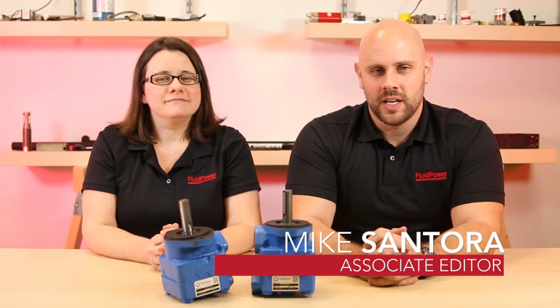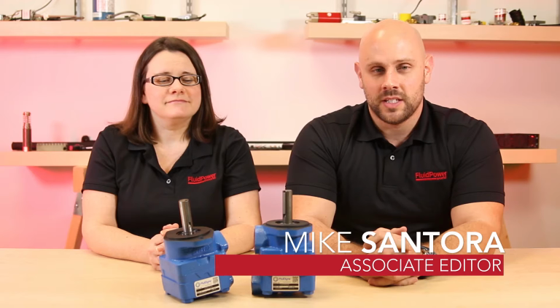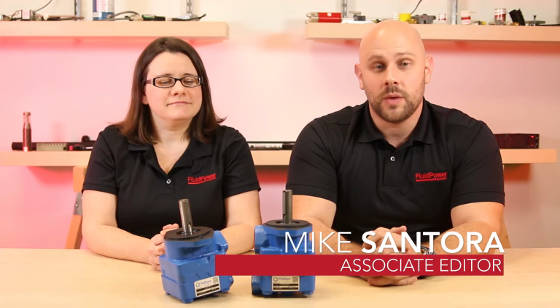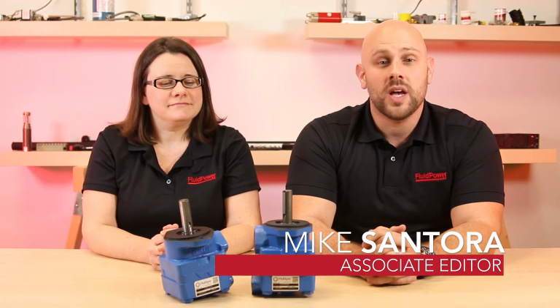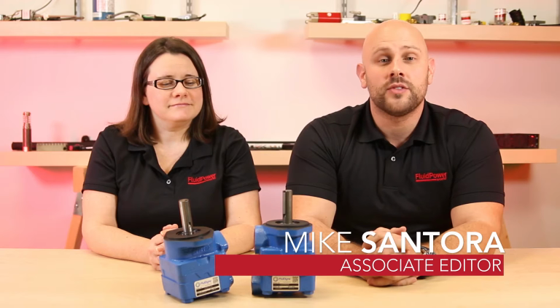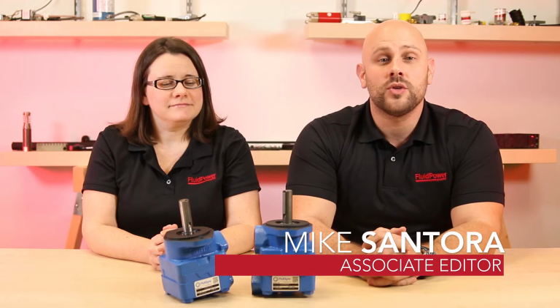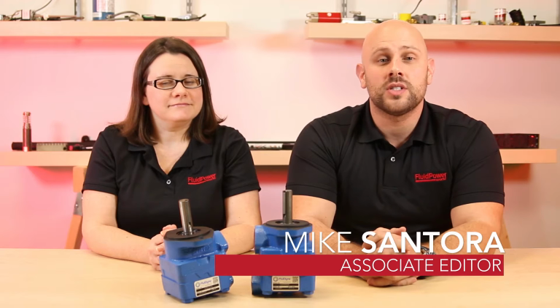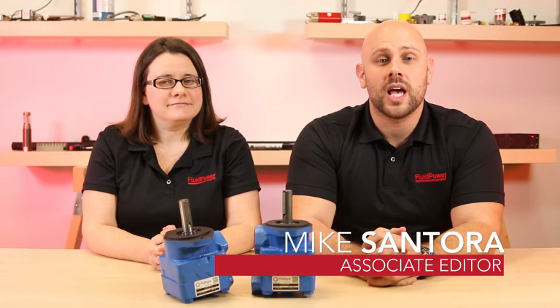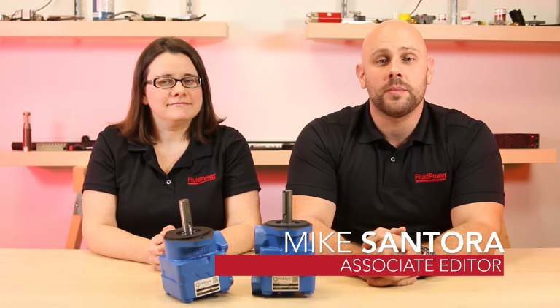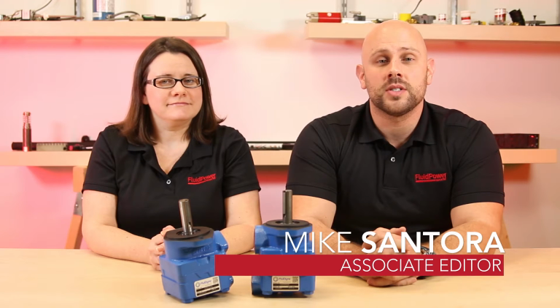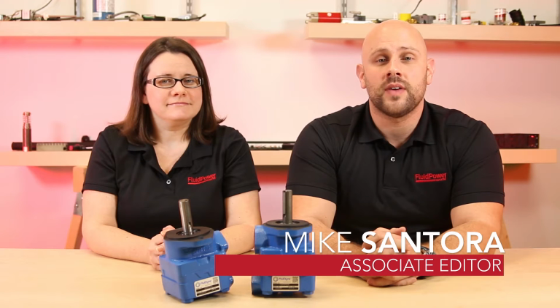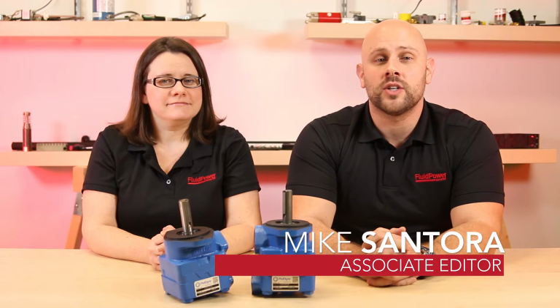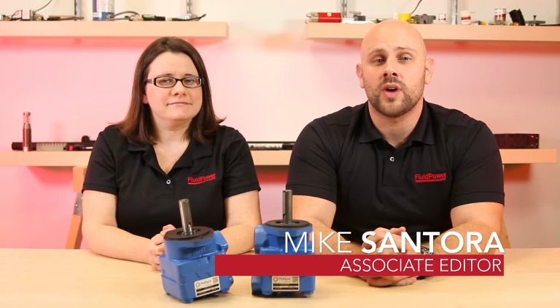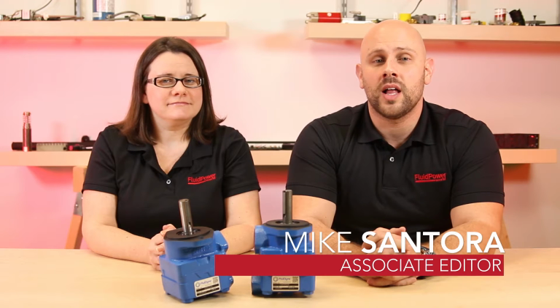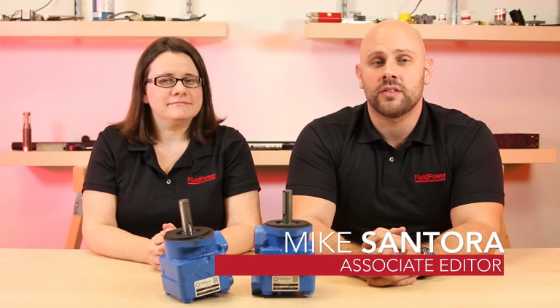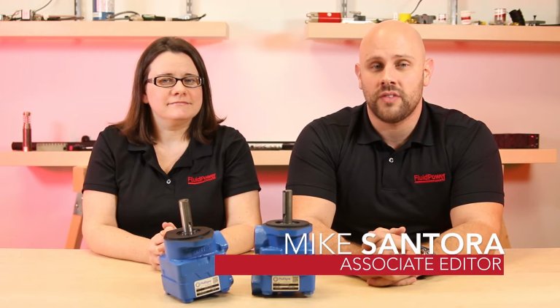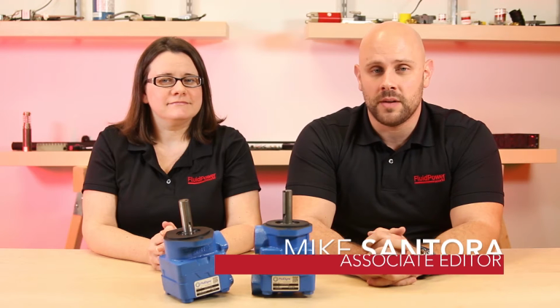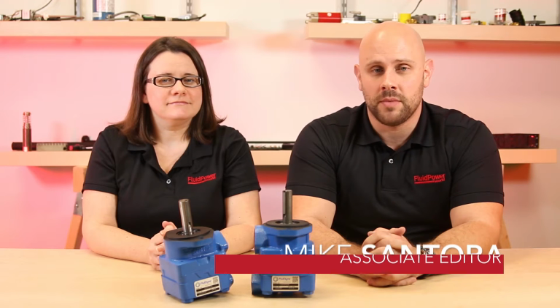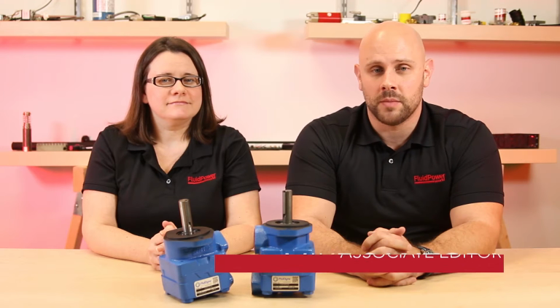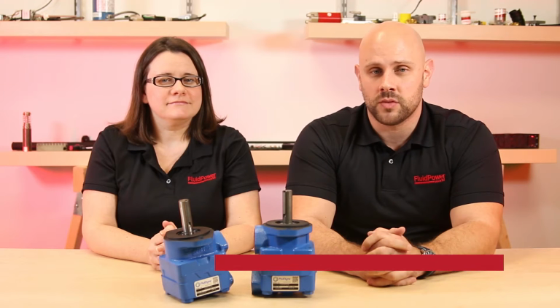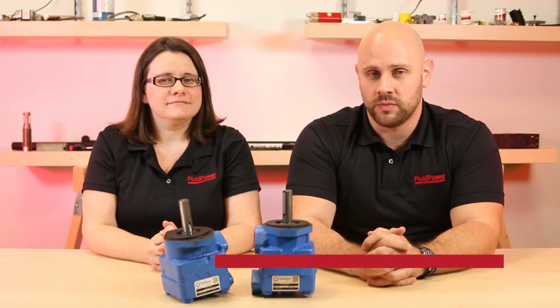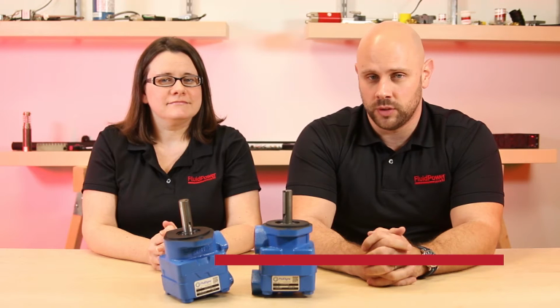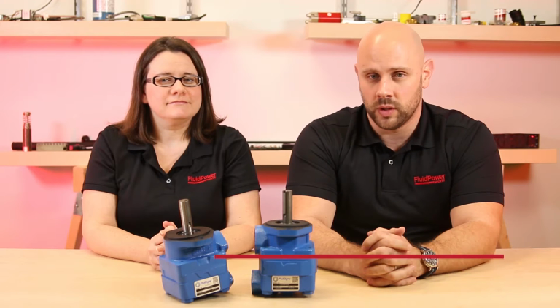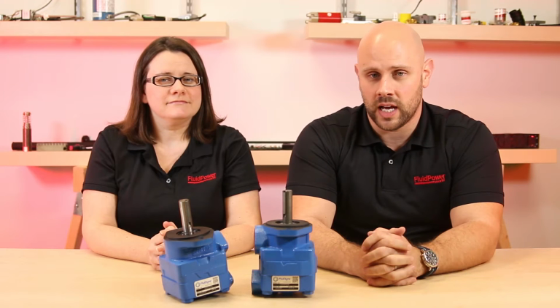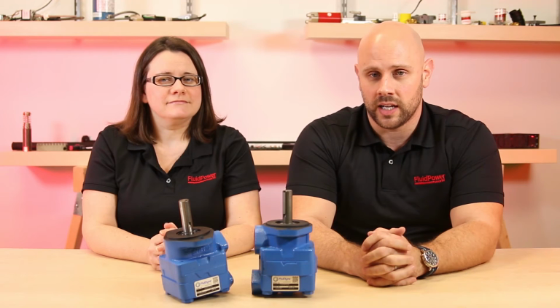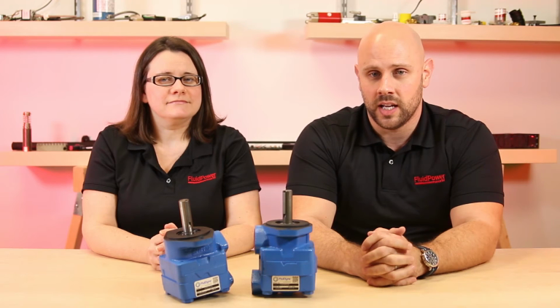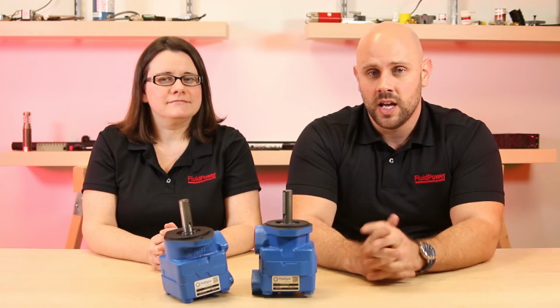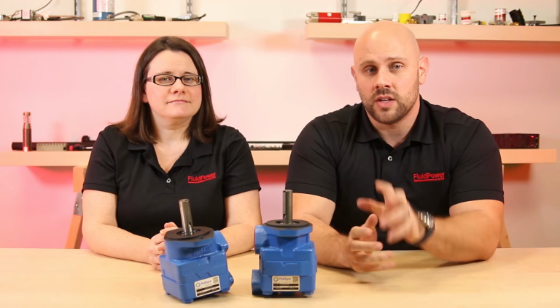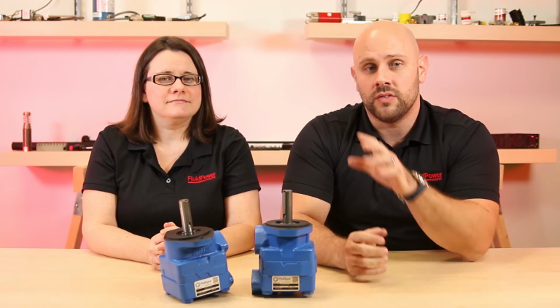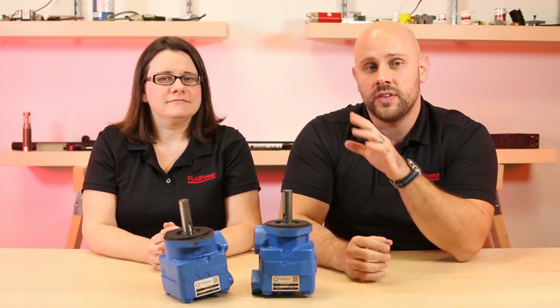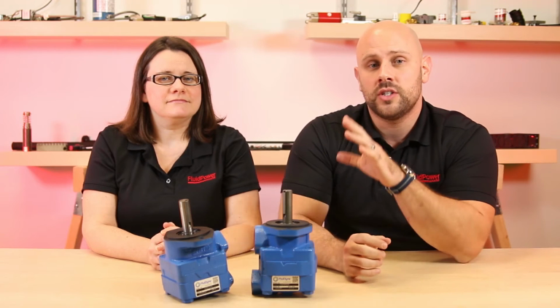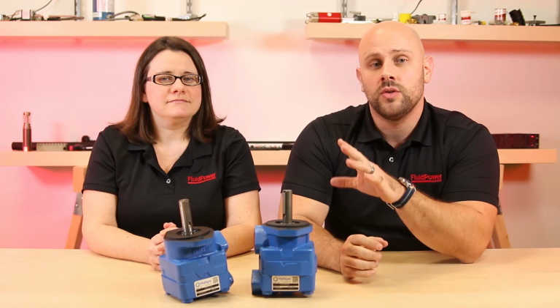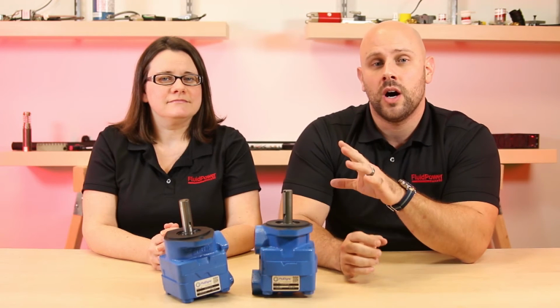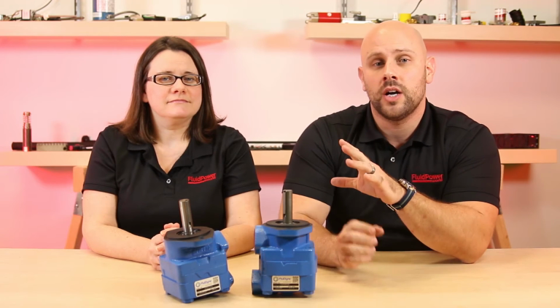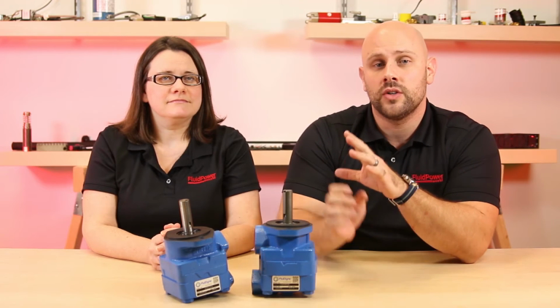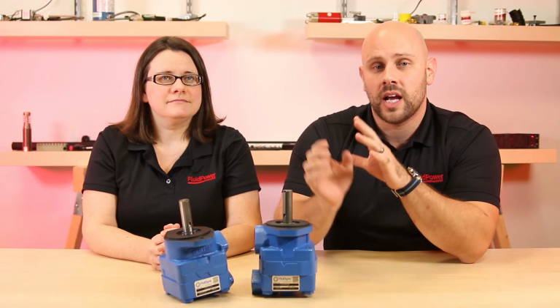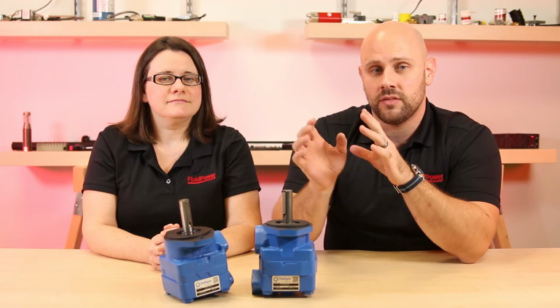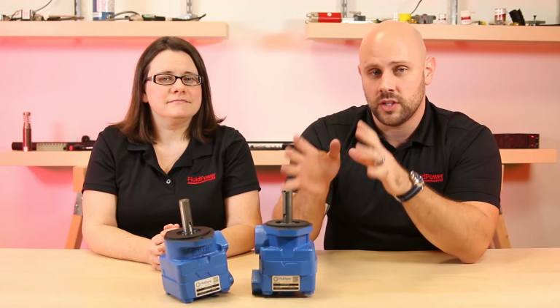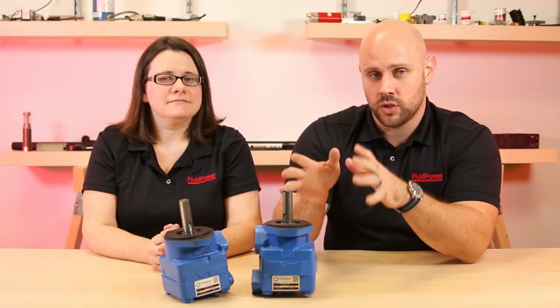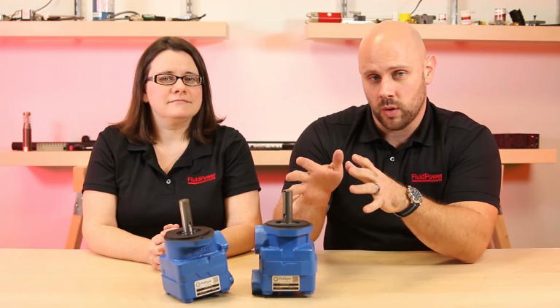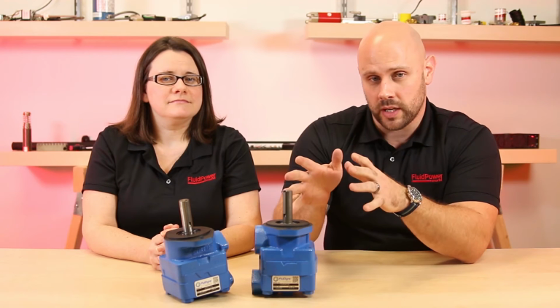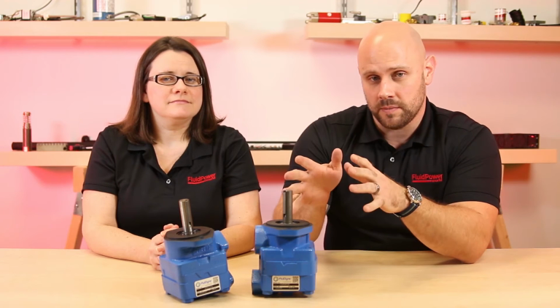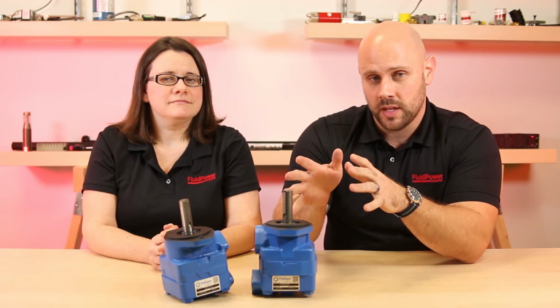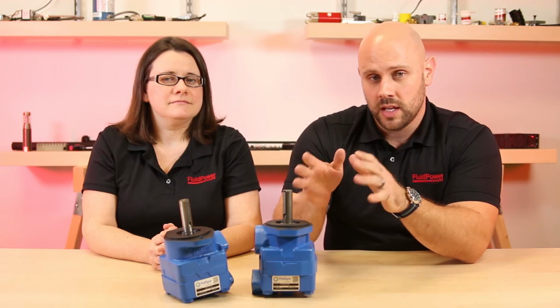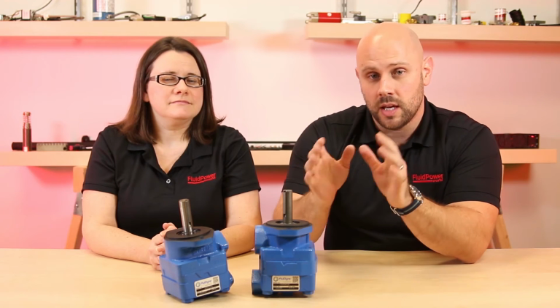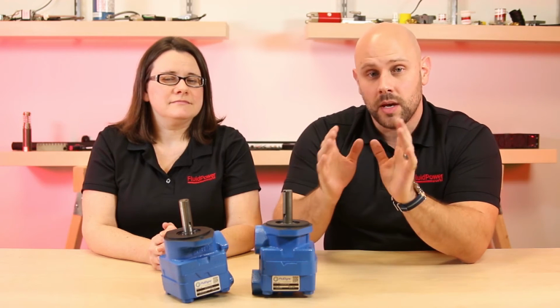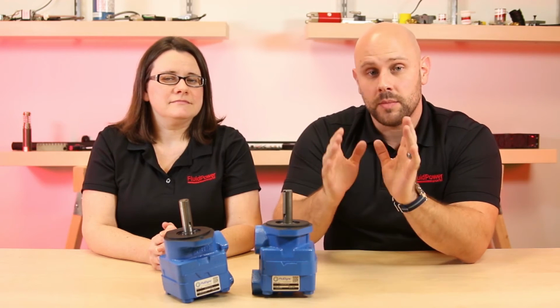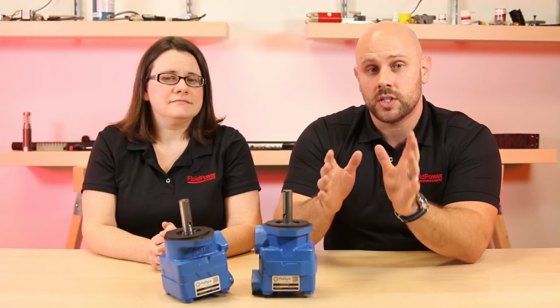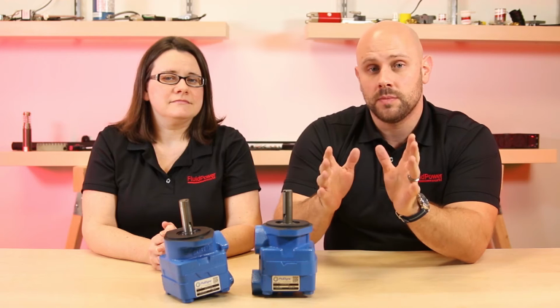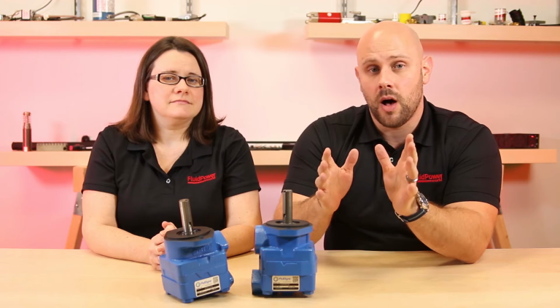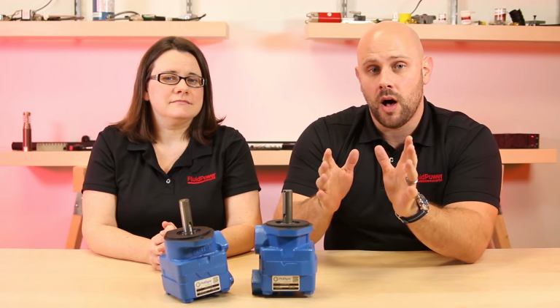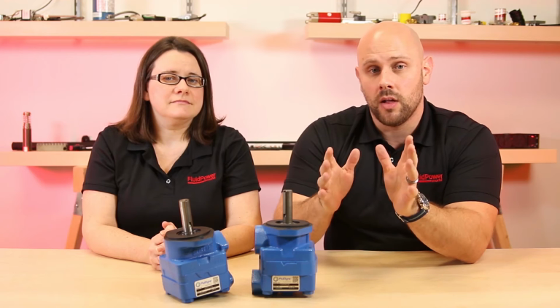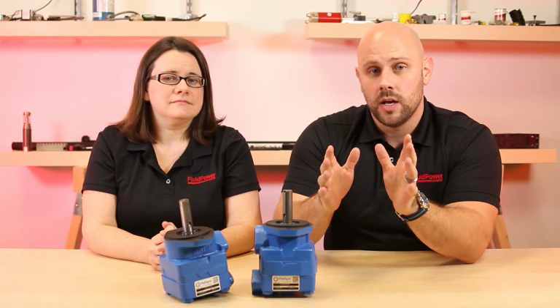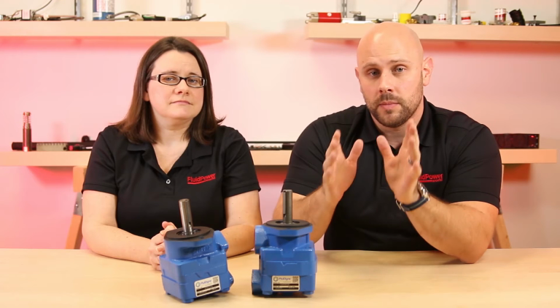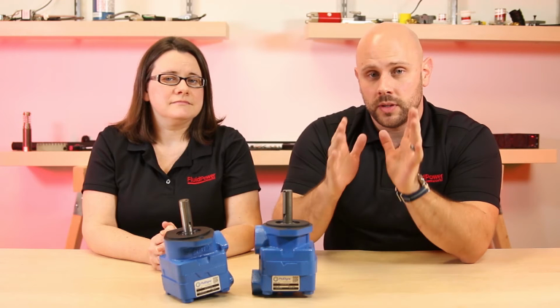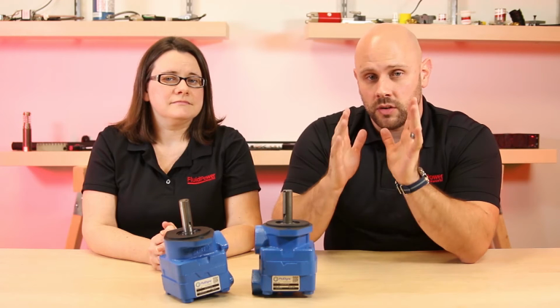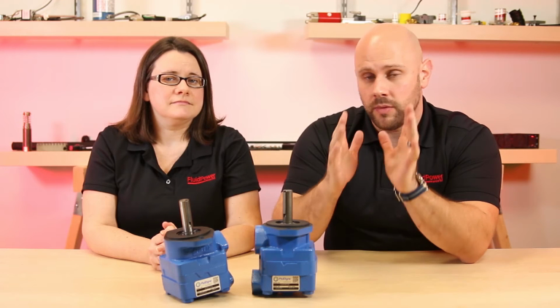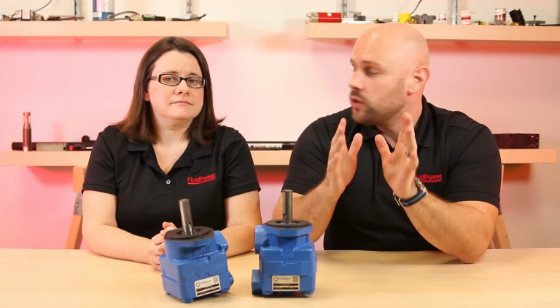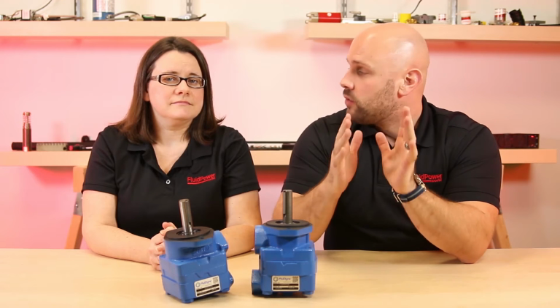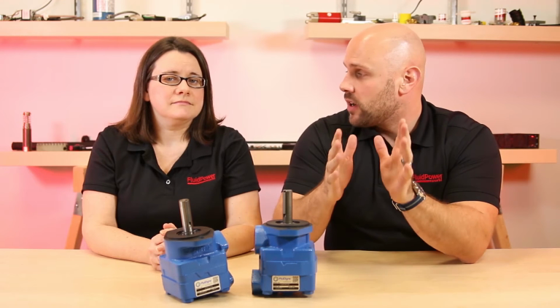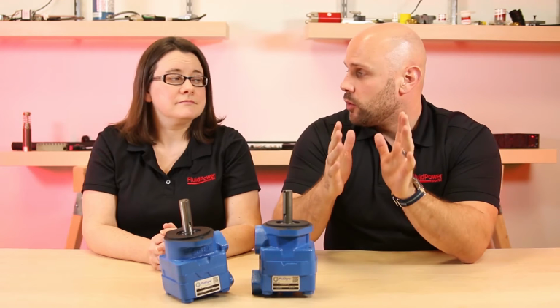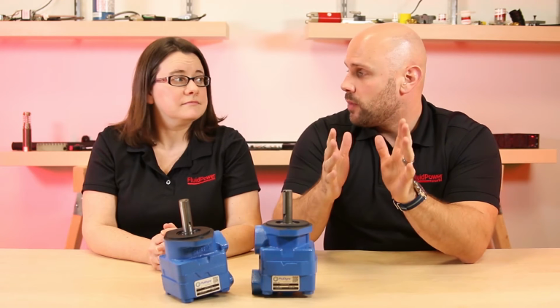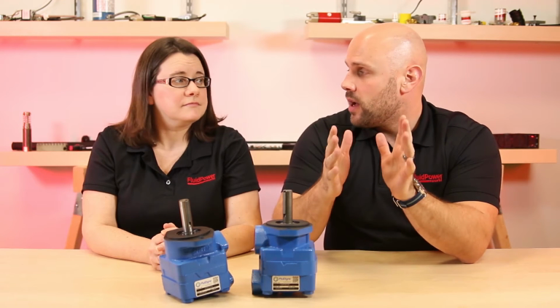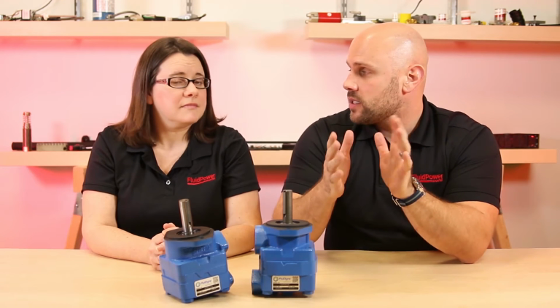Today we have two samples of hydraulic vane pumps from Fluidine: the V200 and V20. They may be small, but they're both very robust.